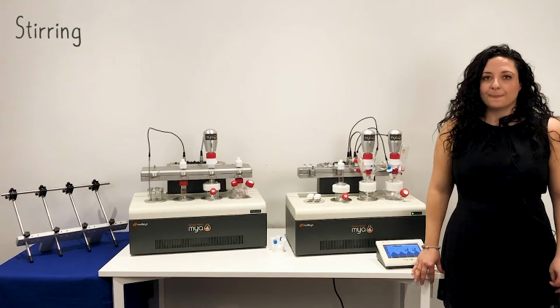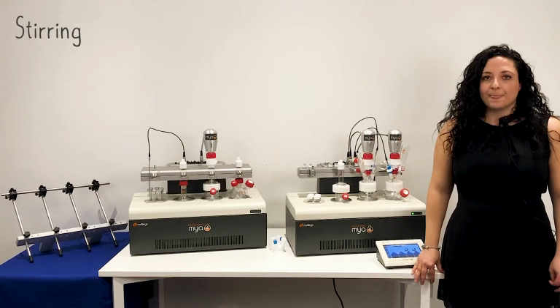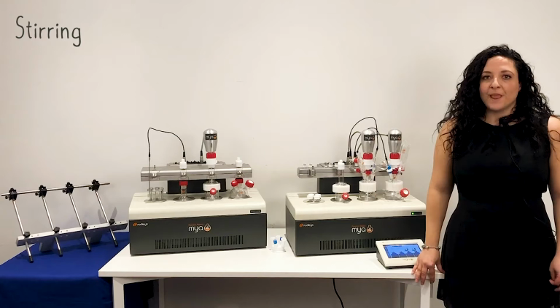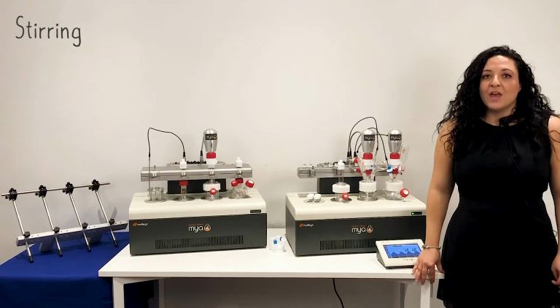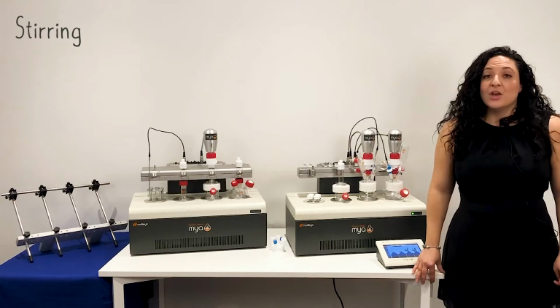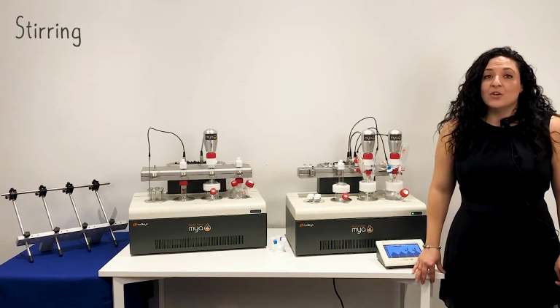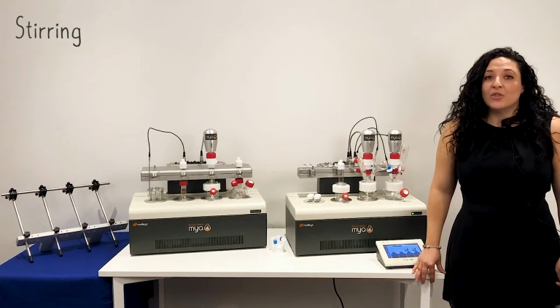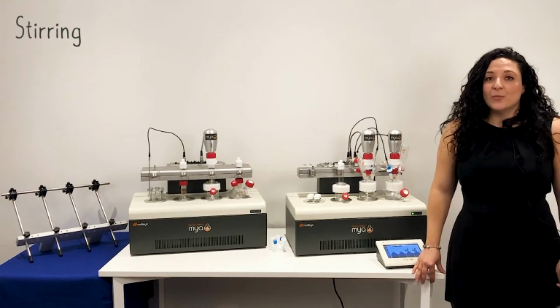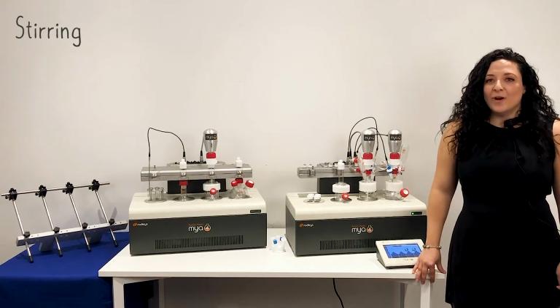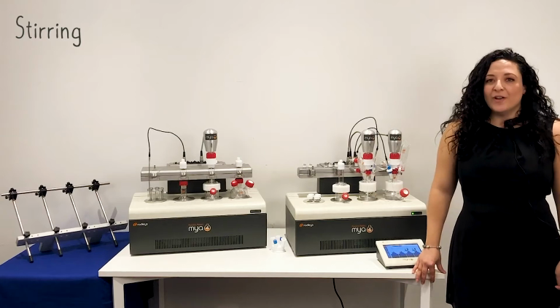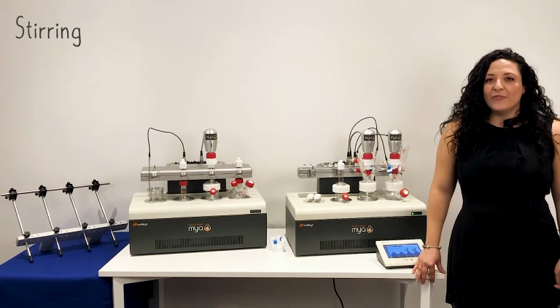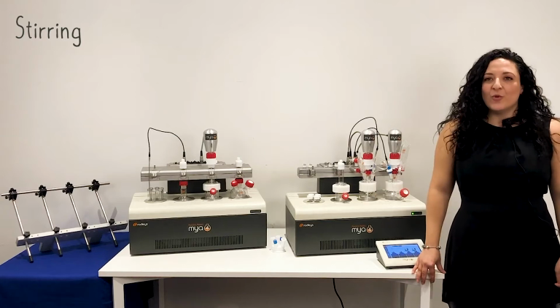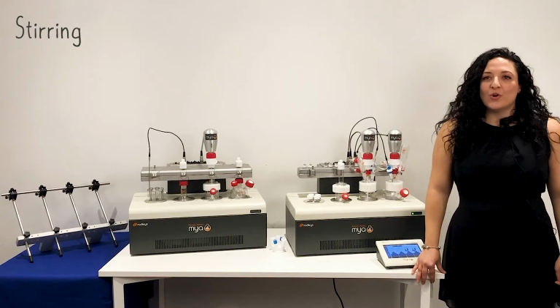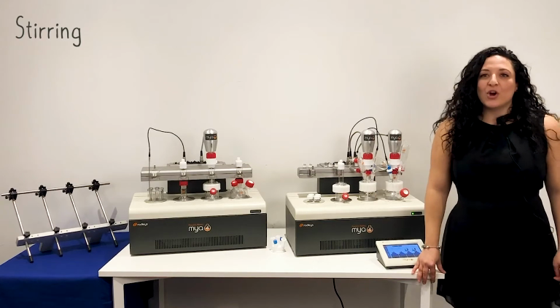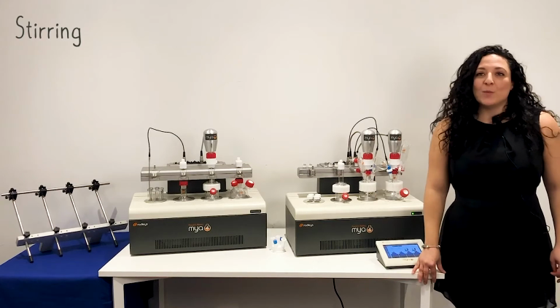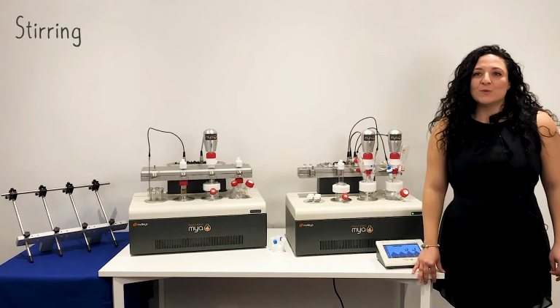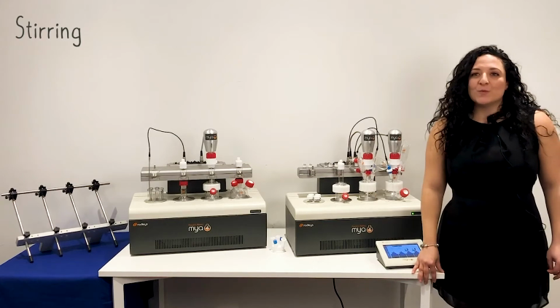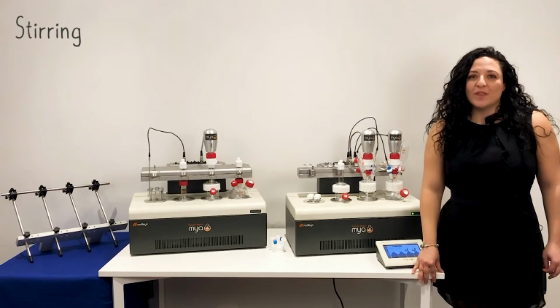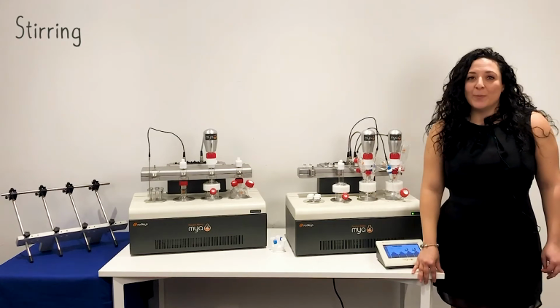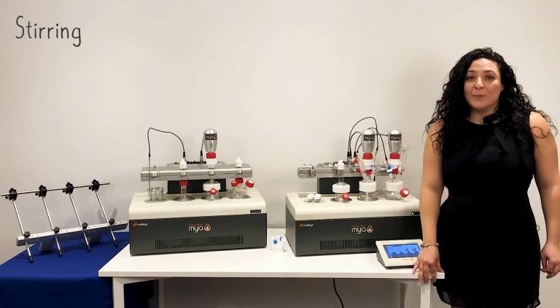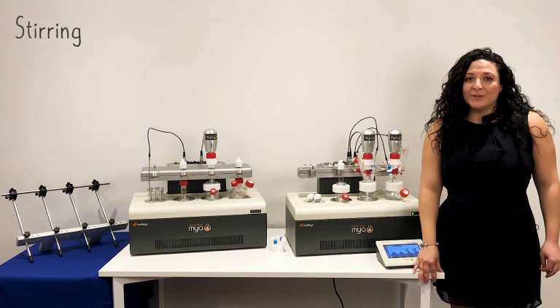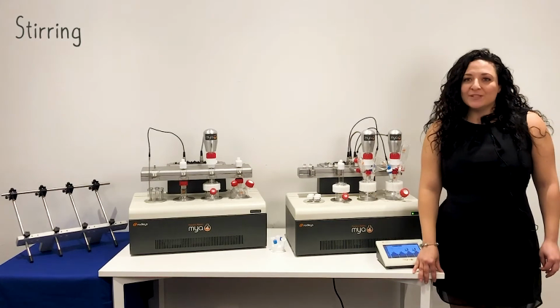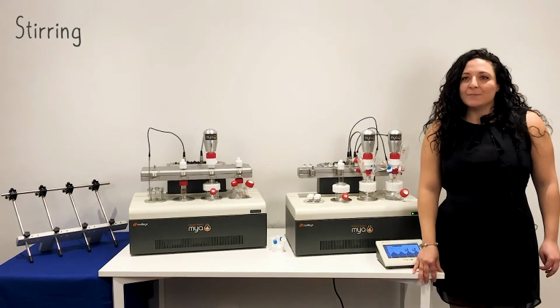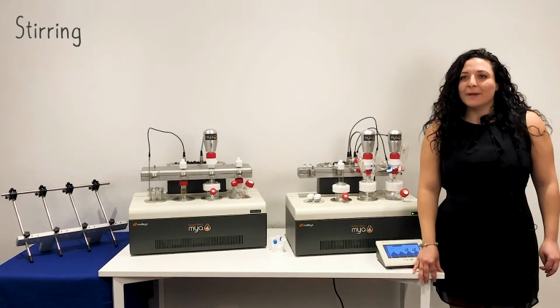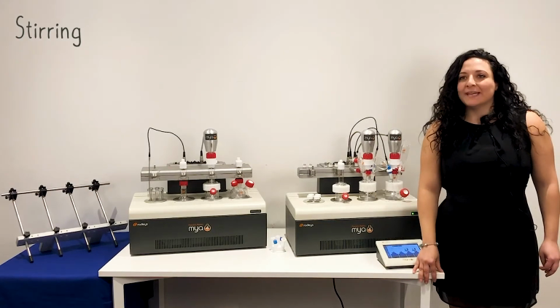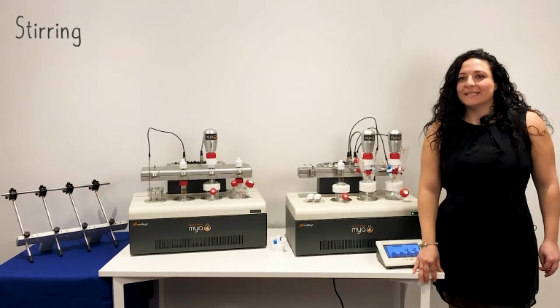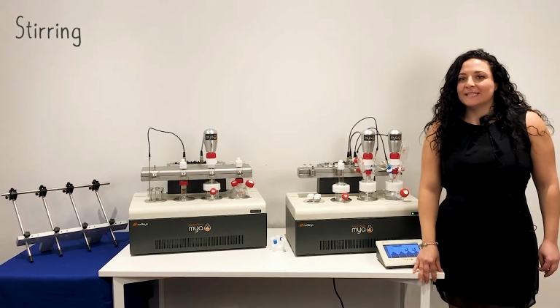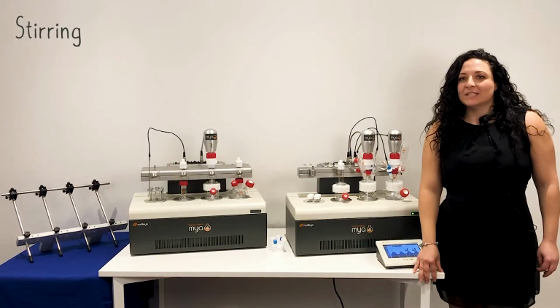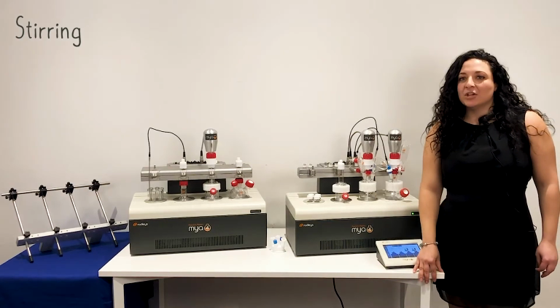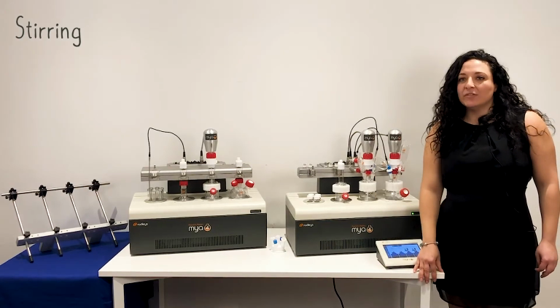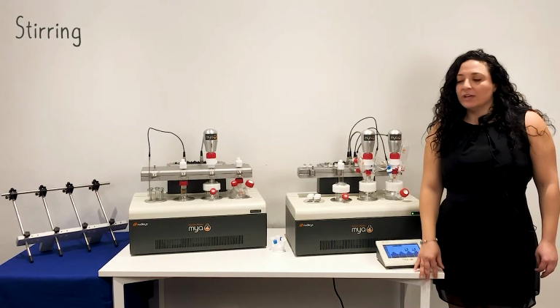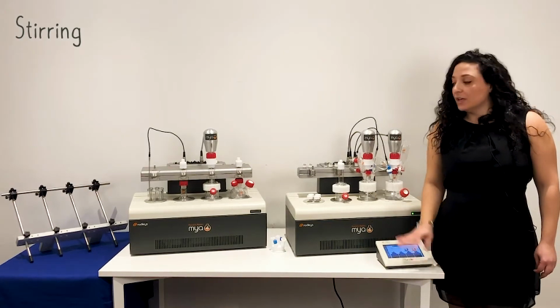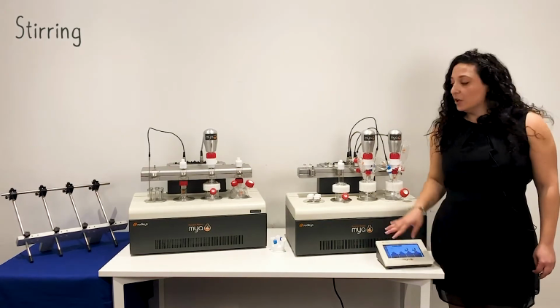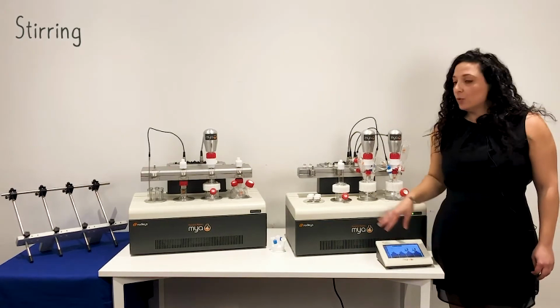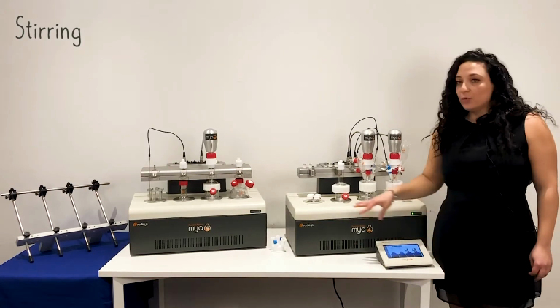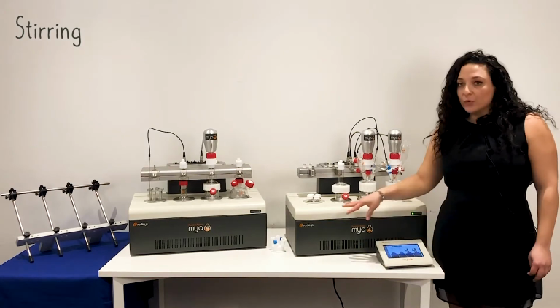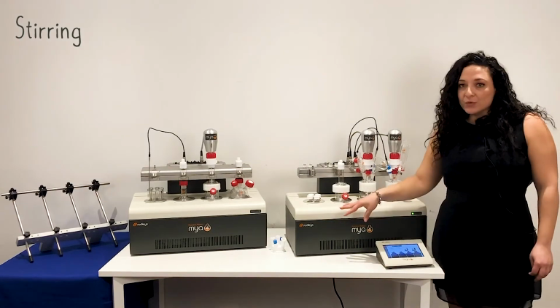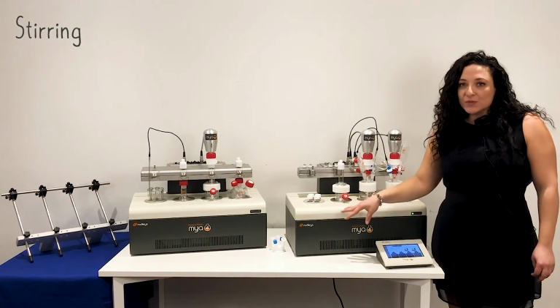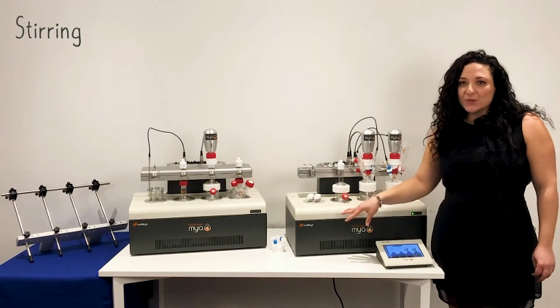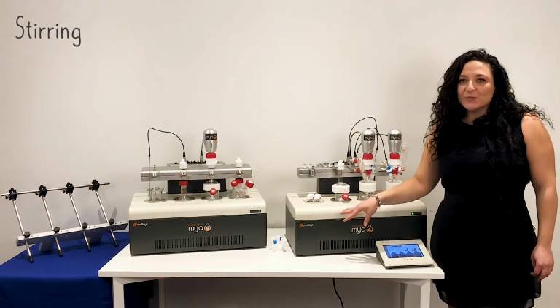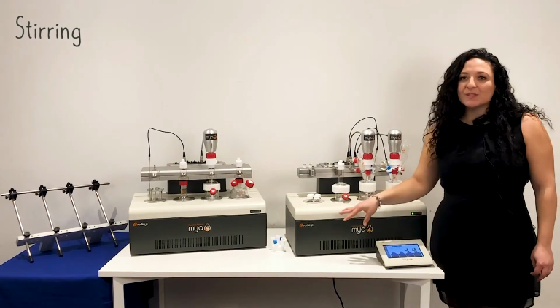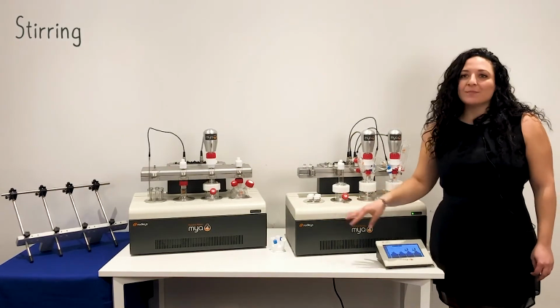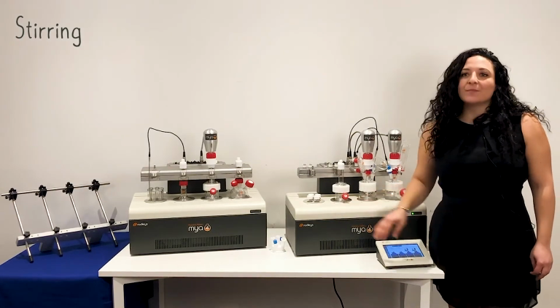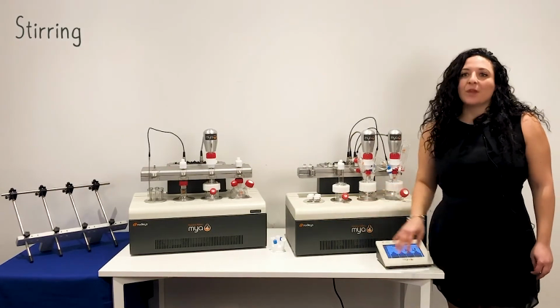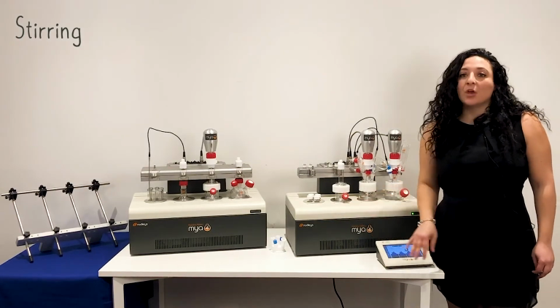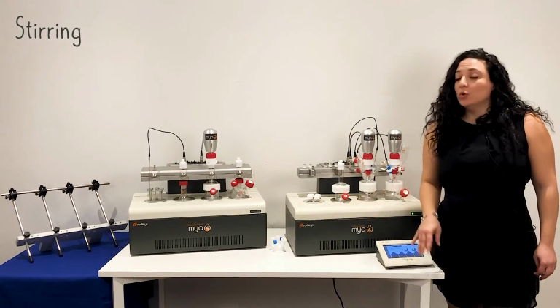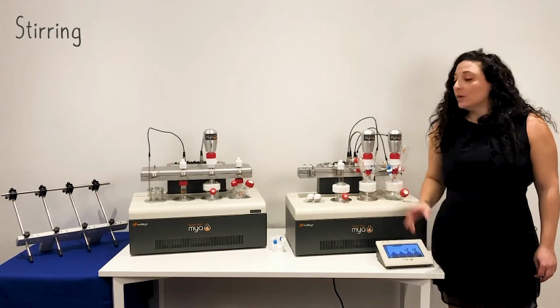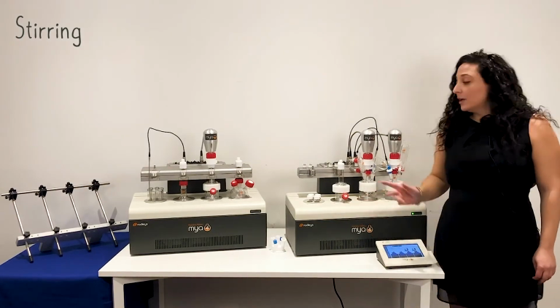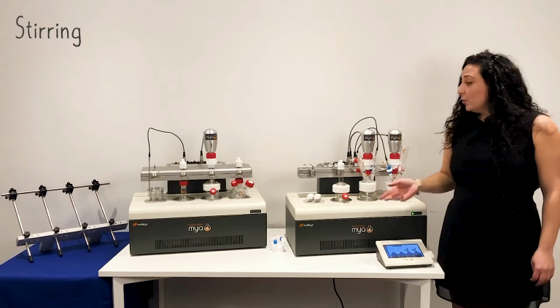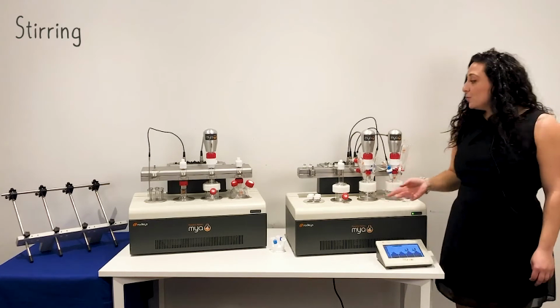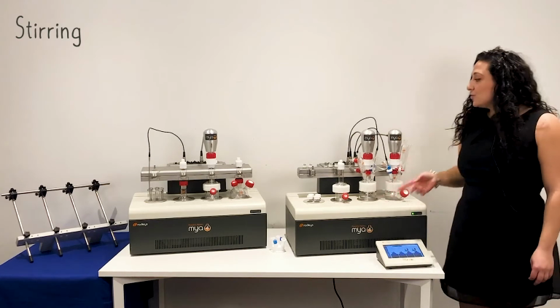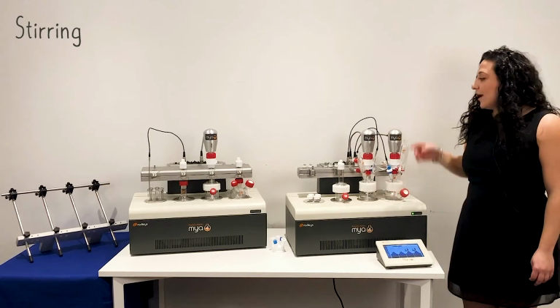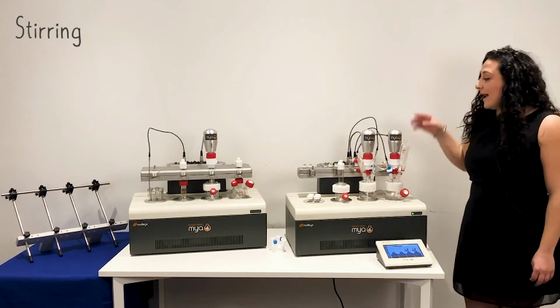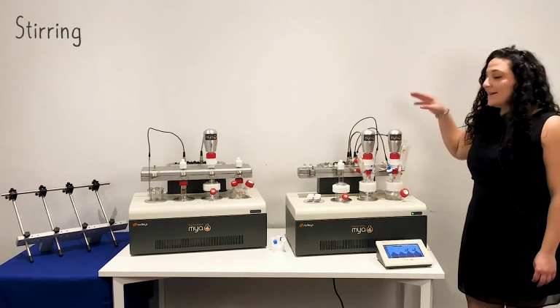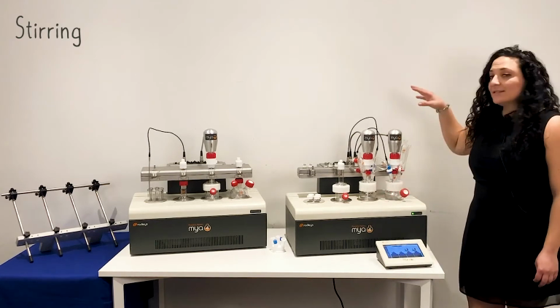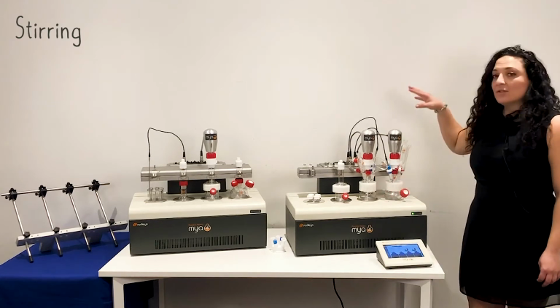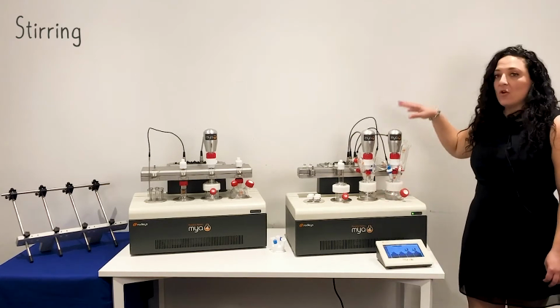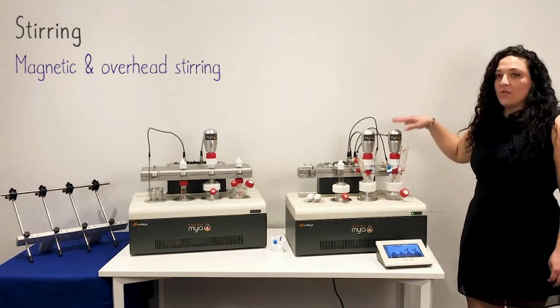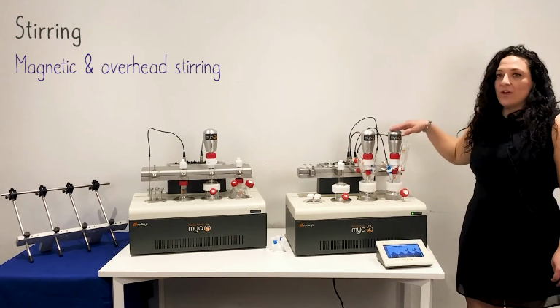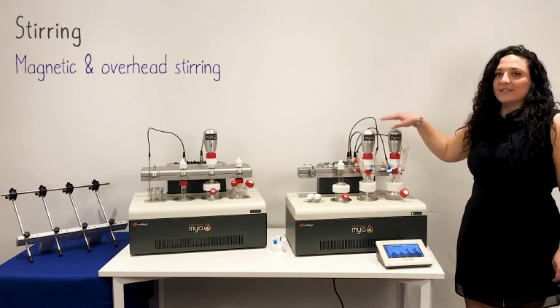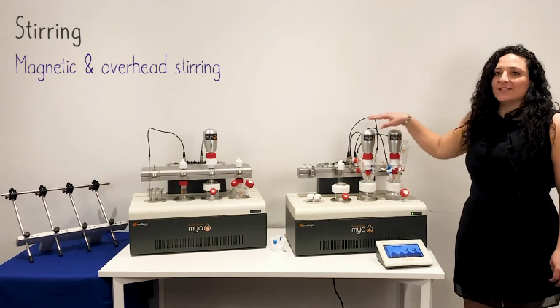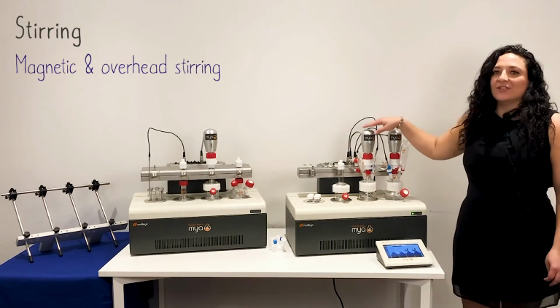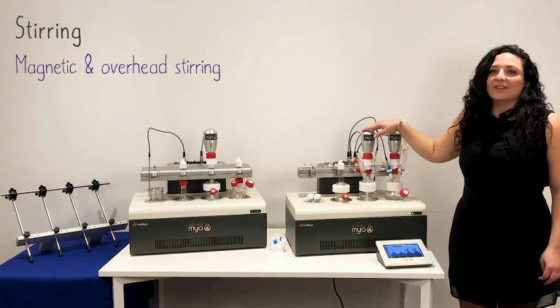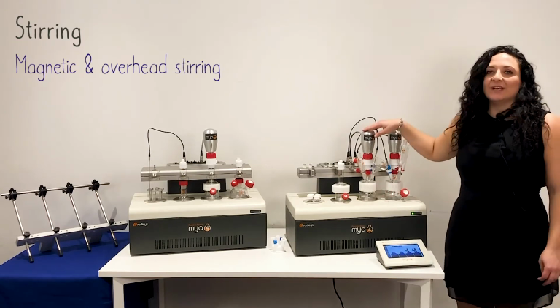The Maia 4 comes with built-in magnetic stirring in all four zones. You can also add overhead stirring.